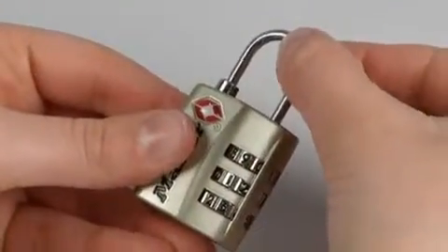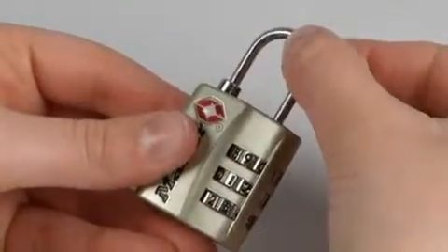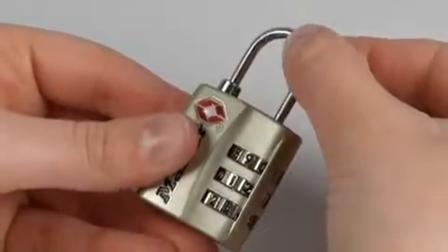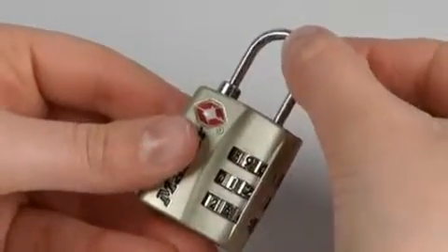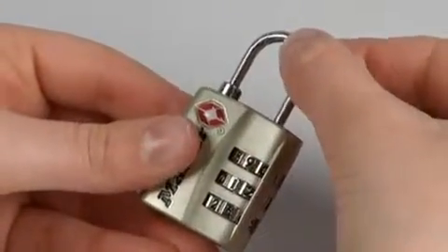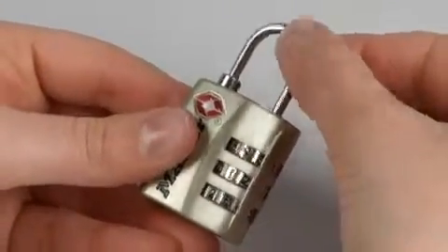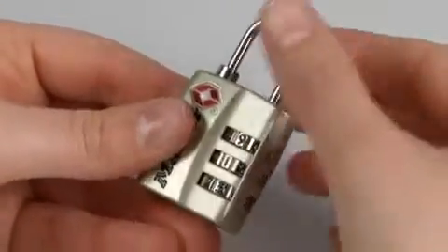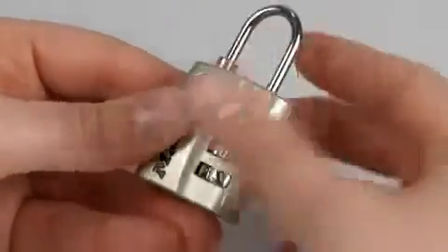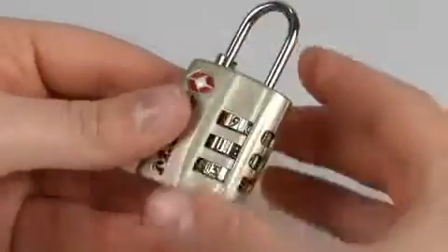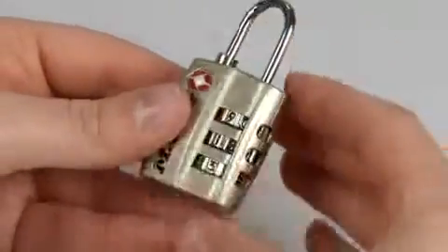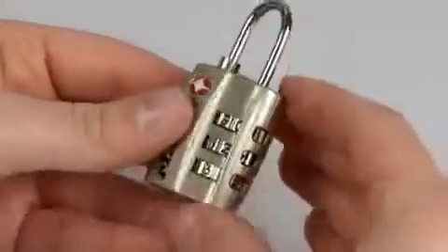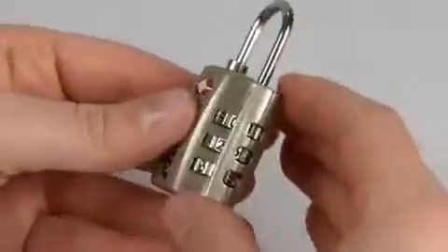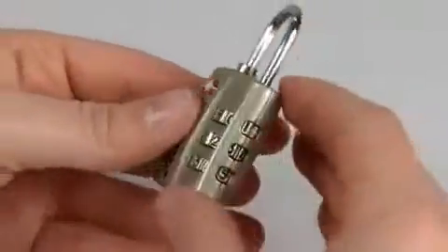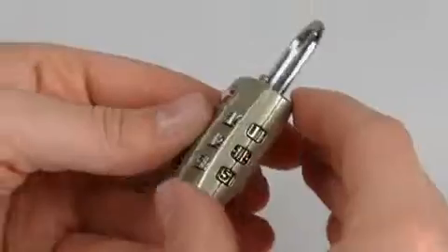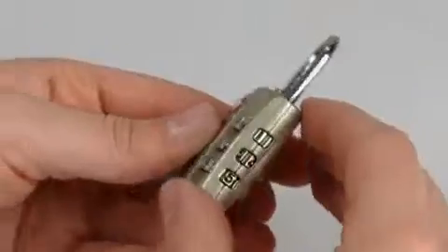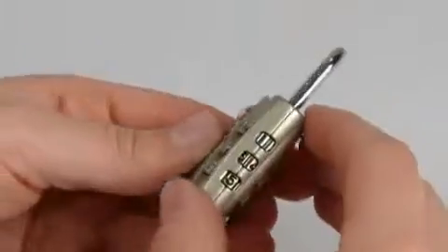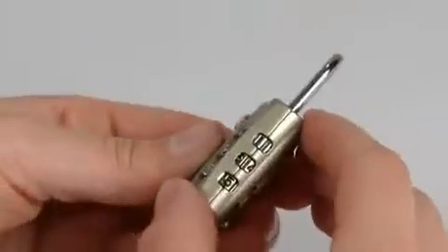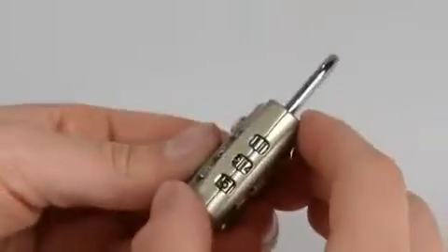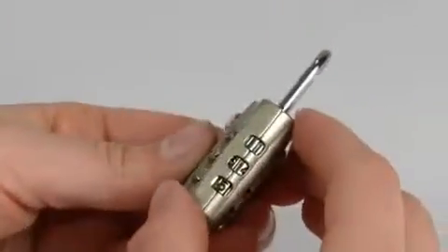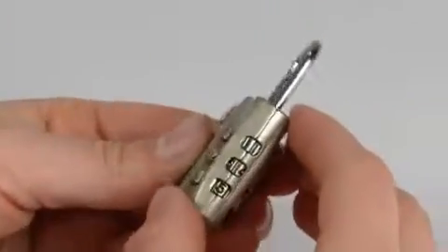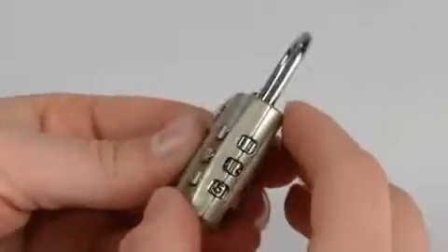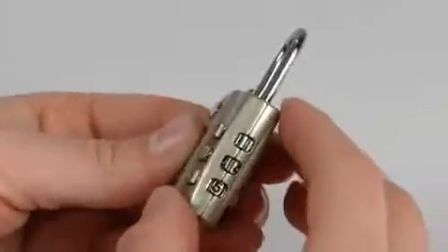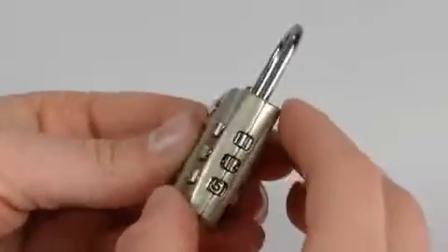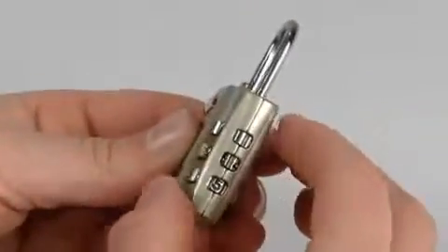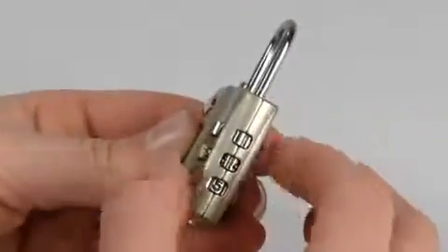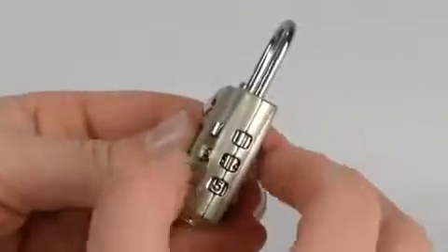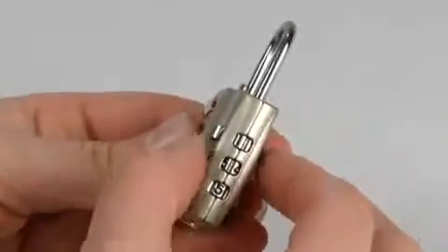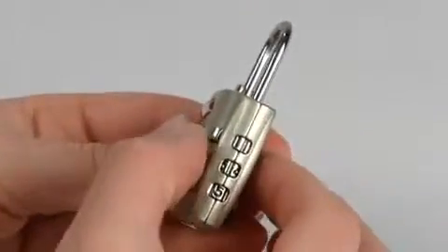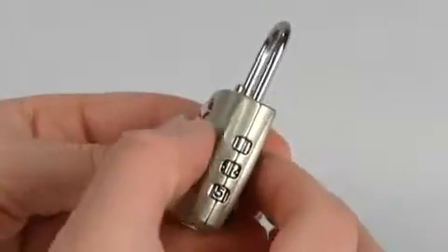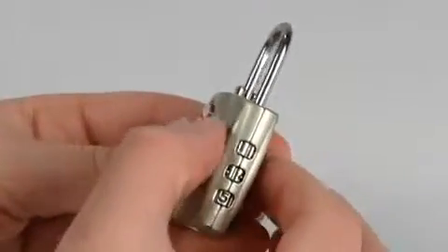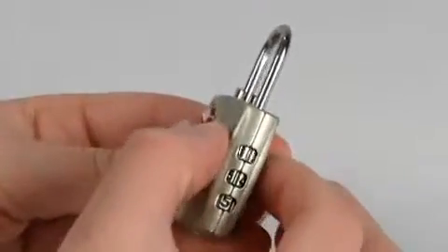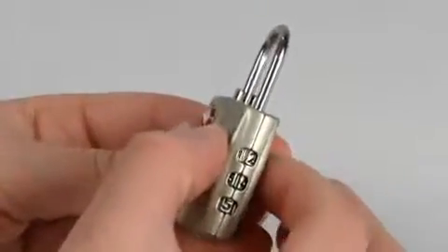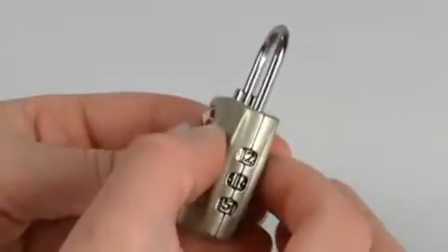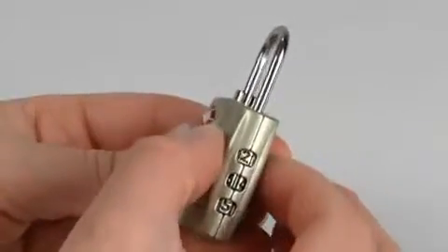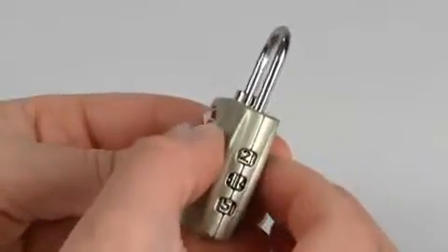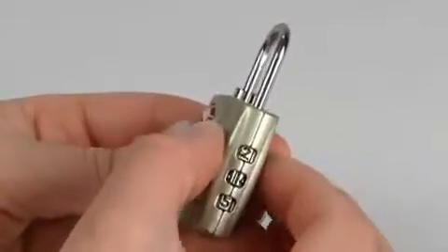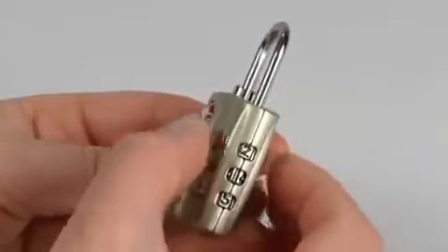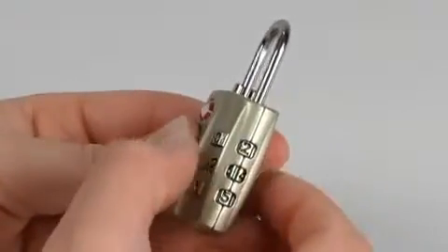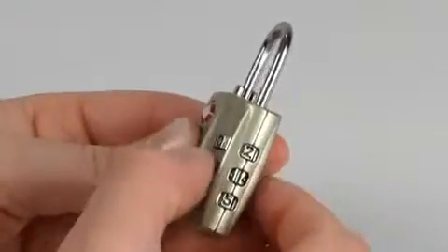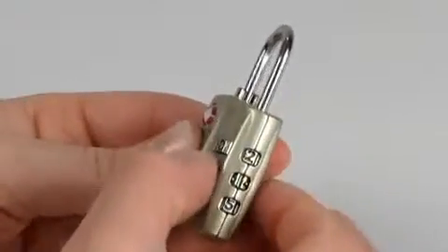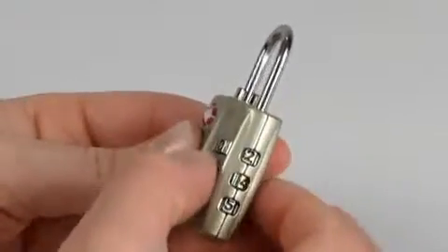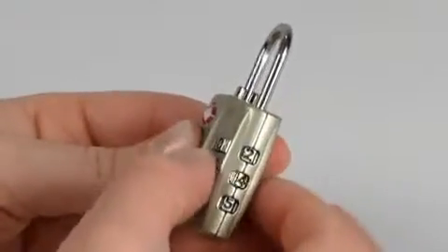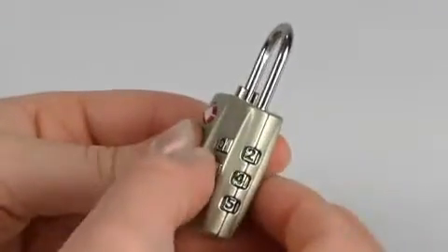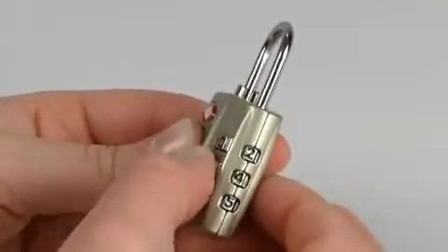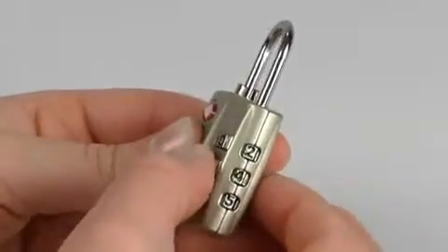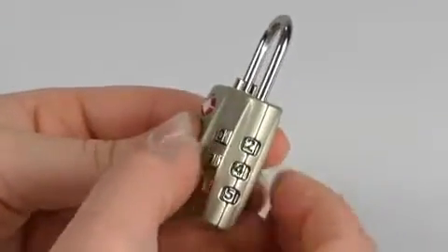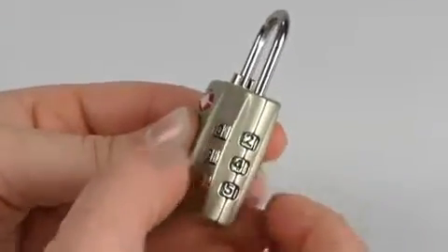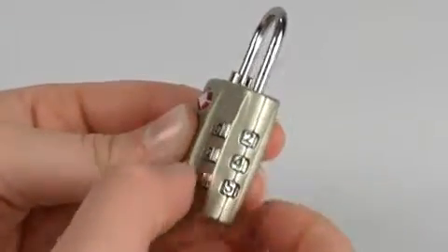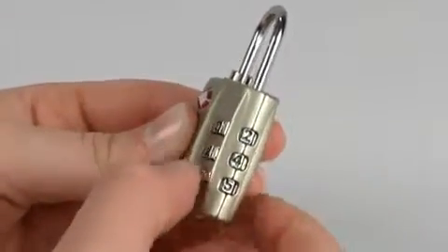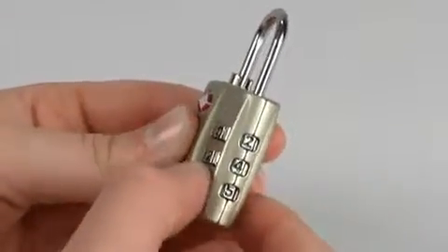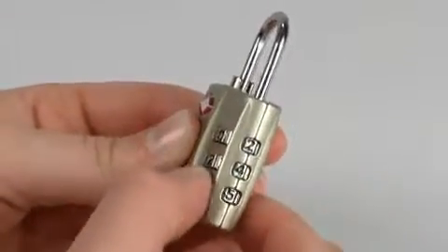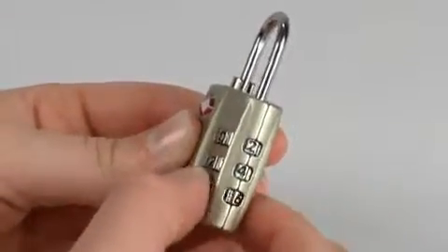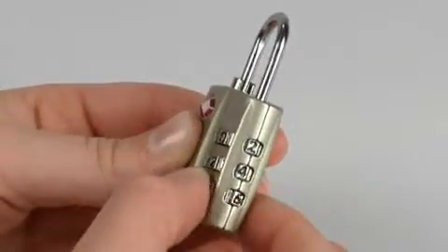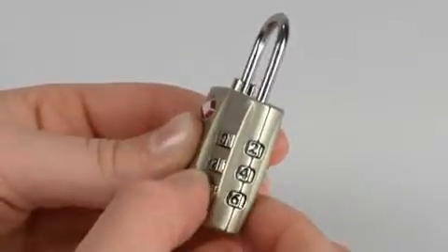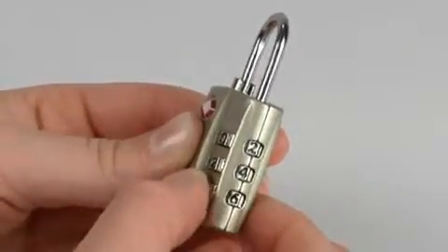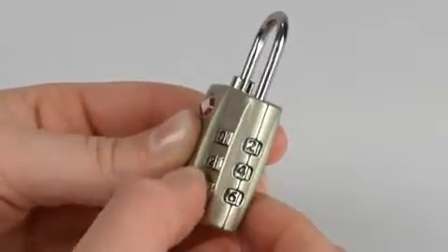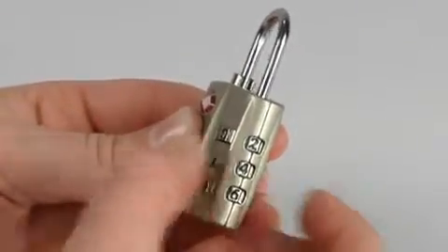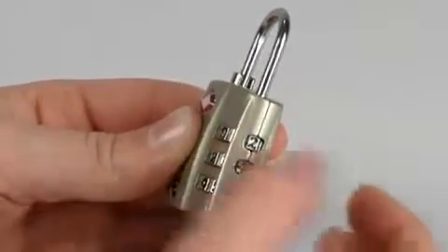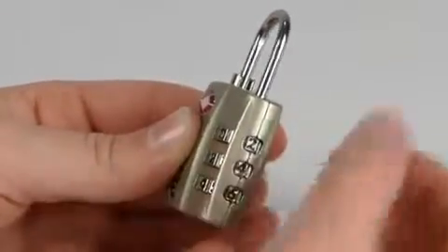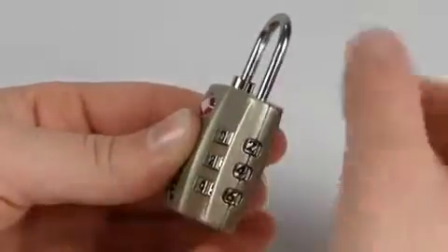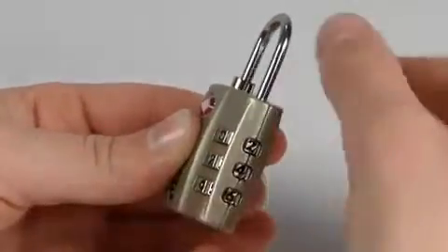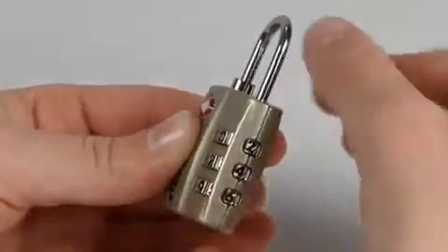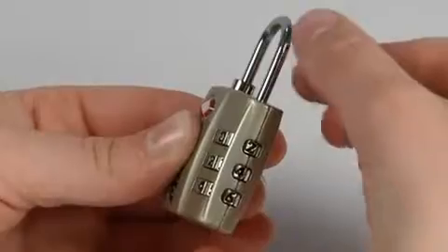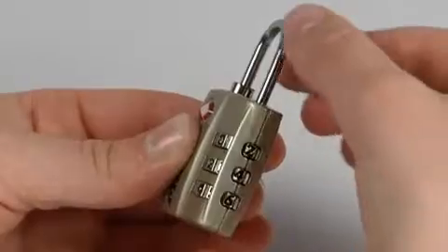To reopen the lock, set the dials to your new combination — in this case, 2, 4, 6 — and lift the shackle.